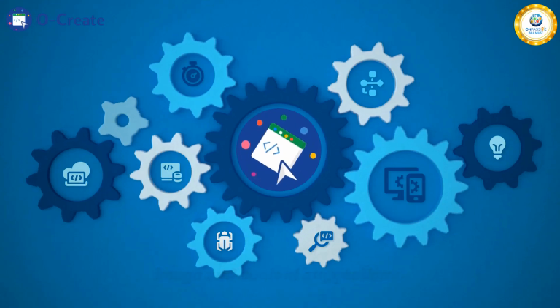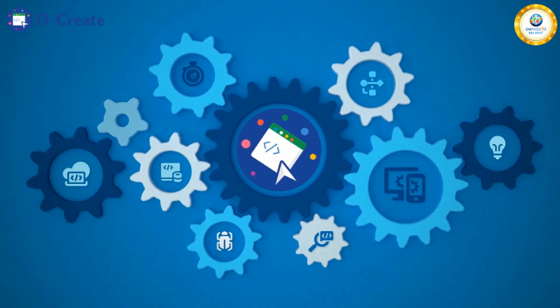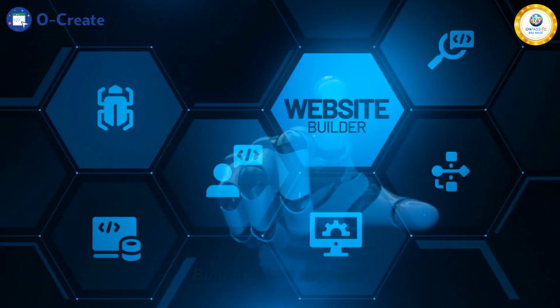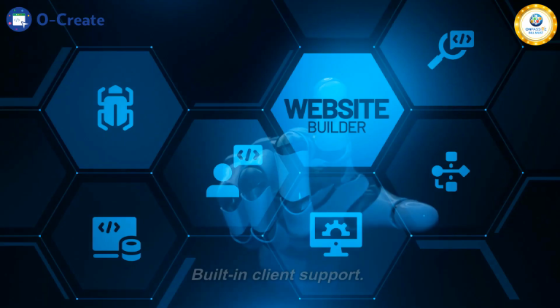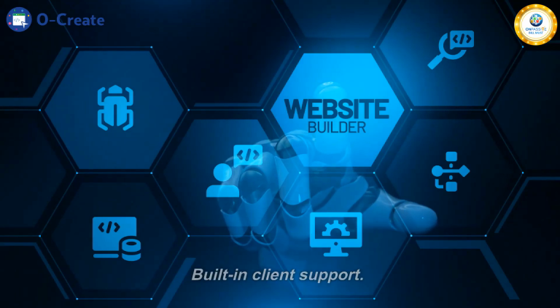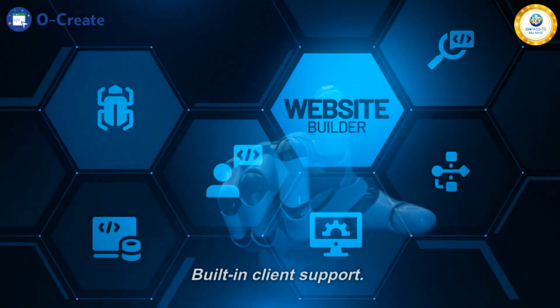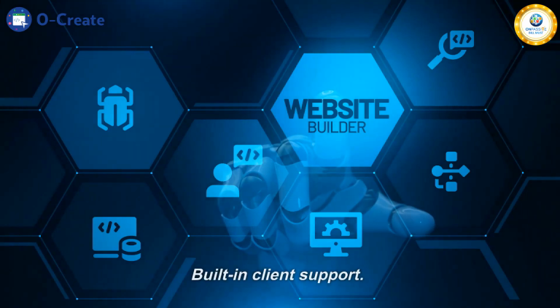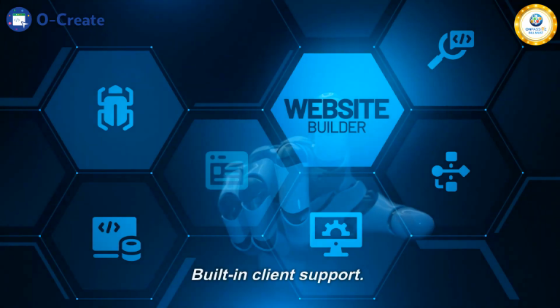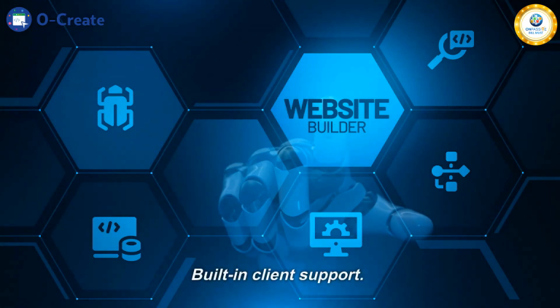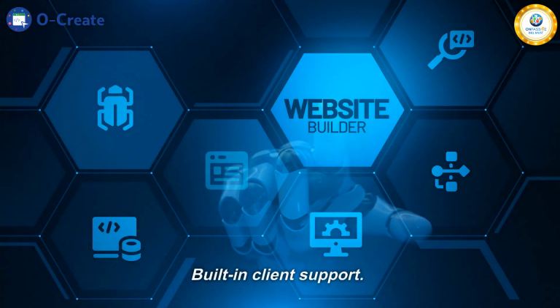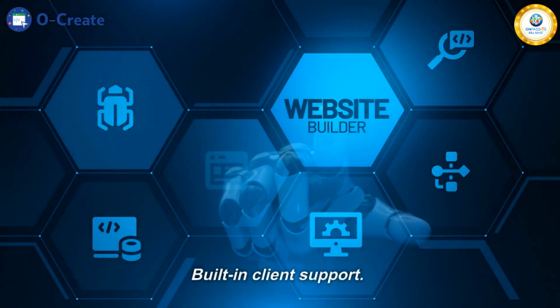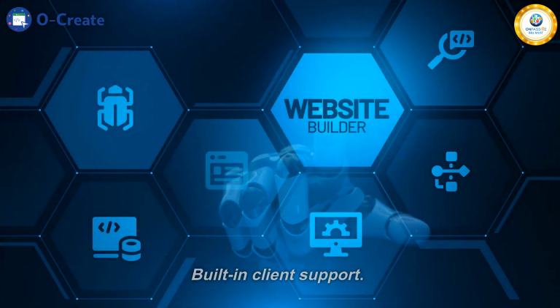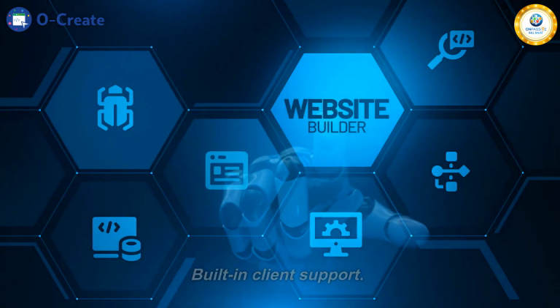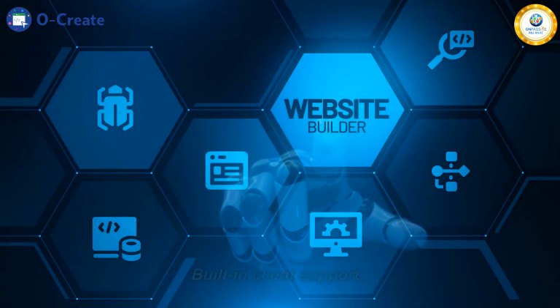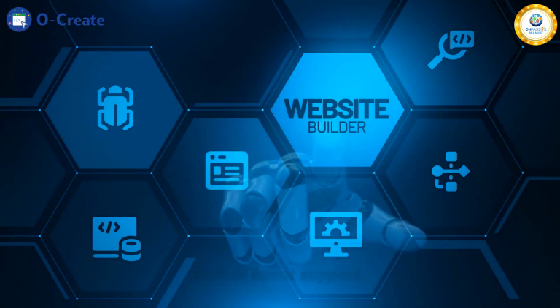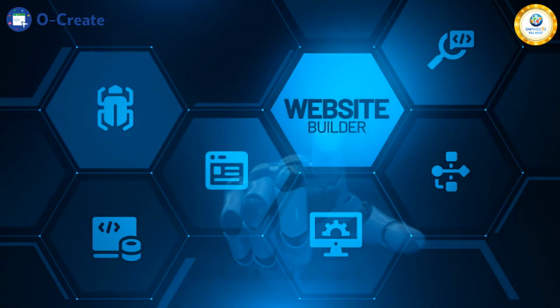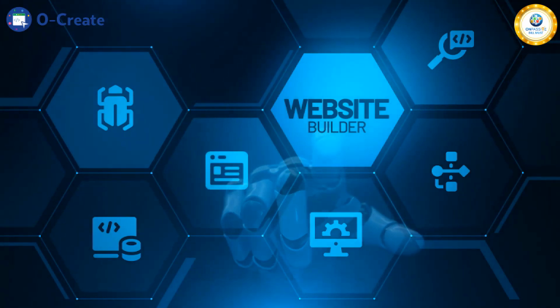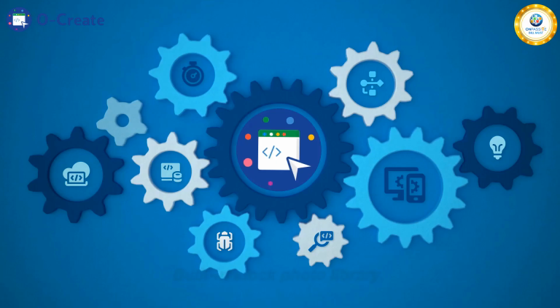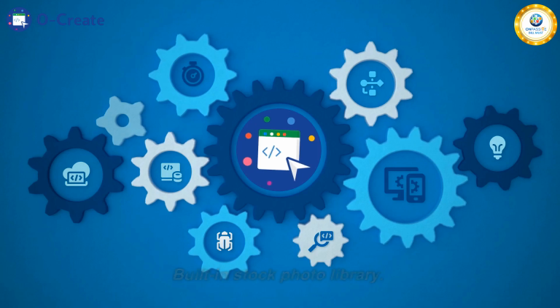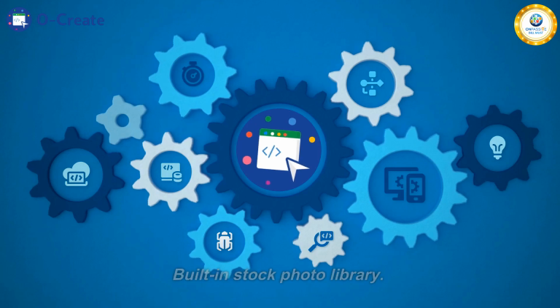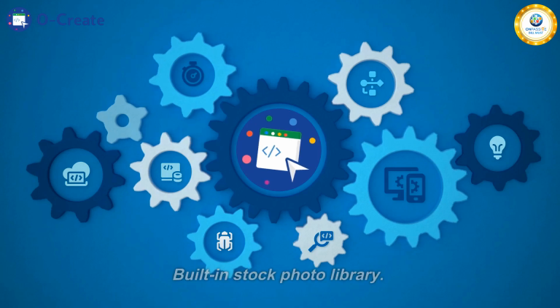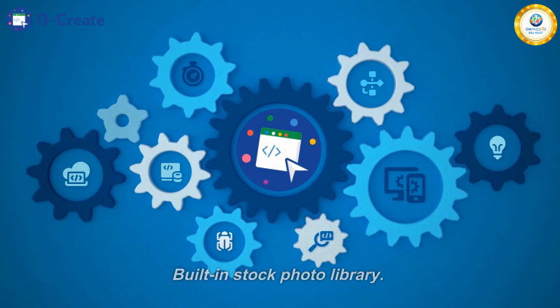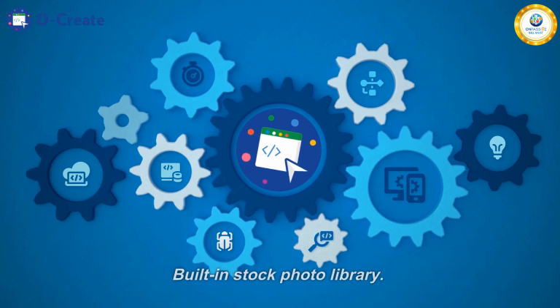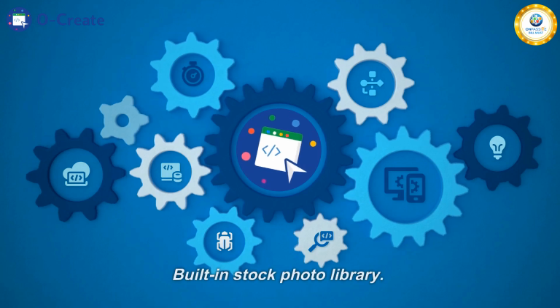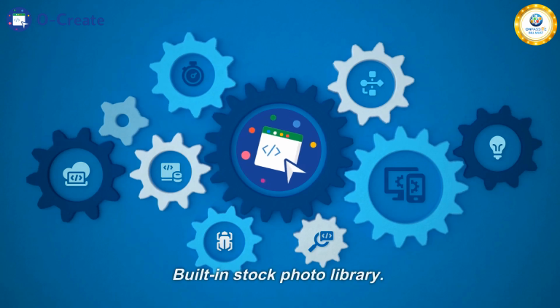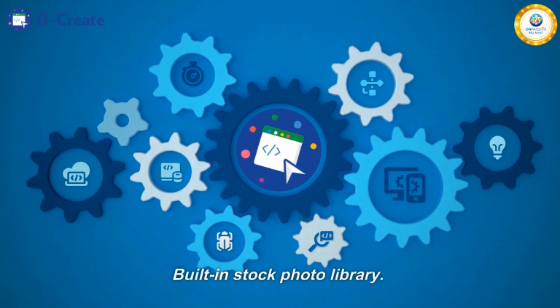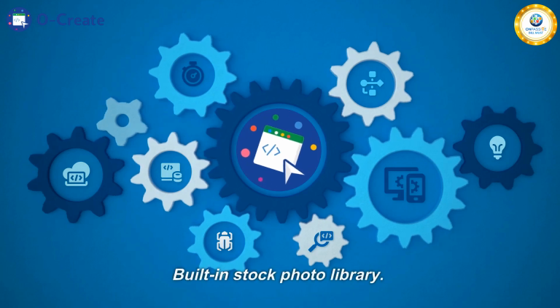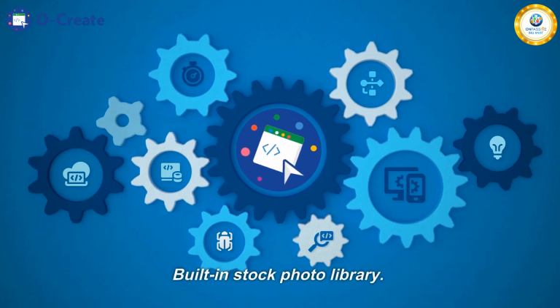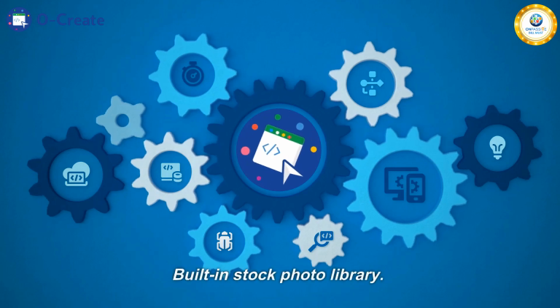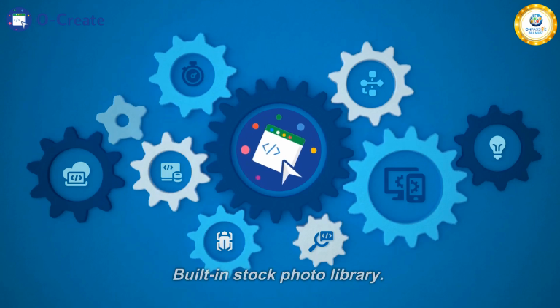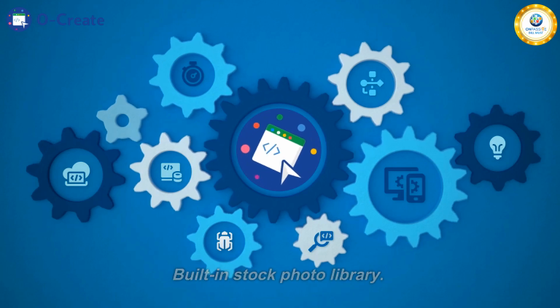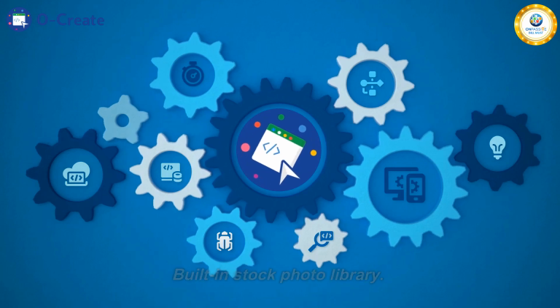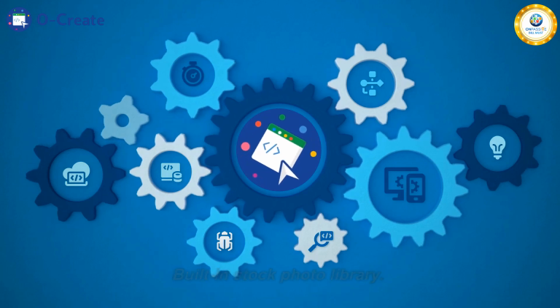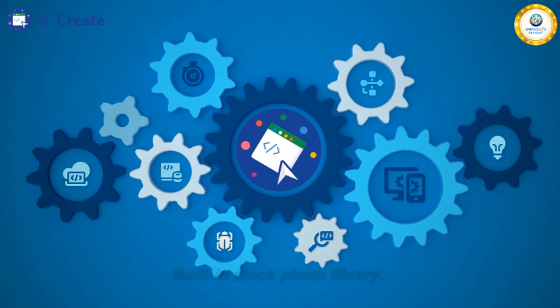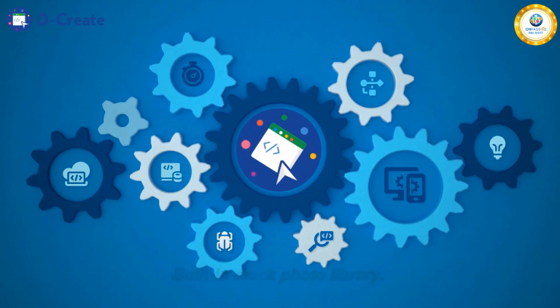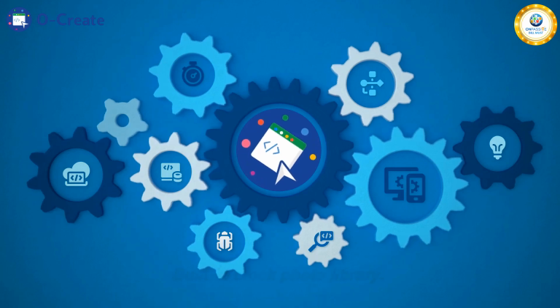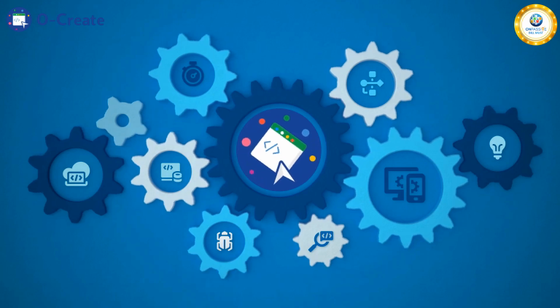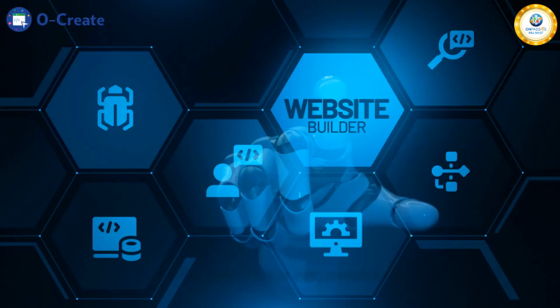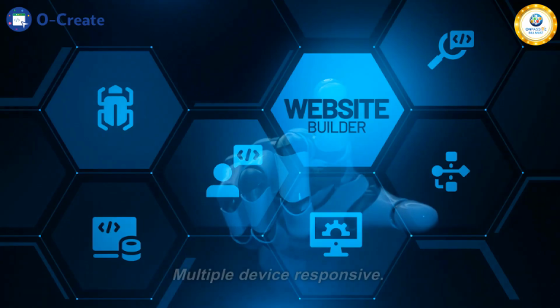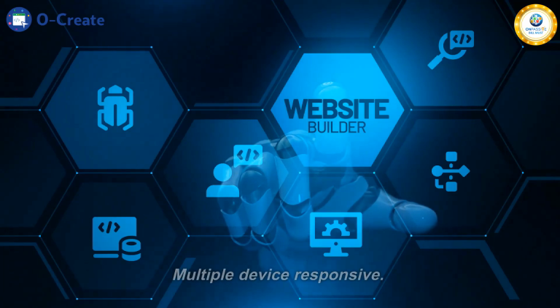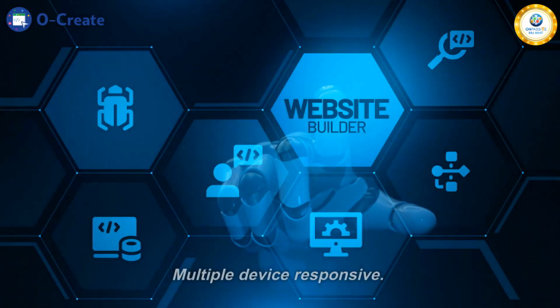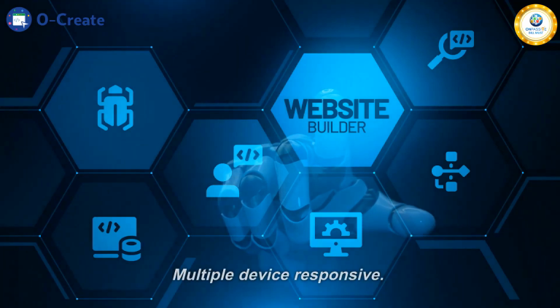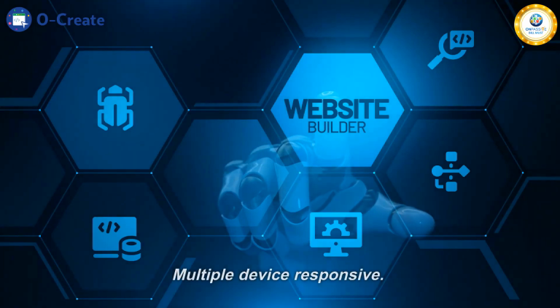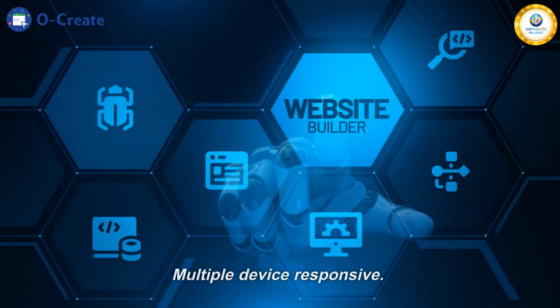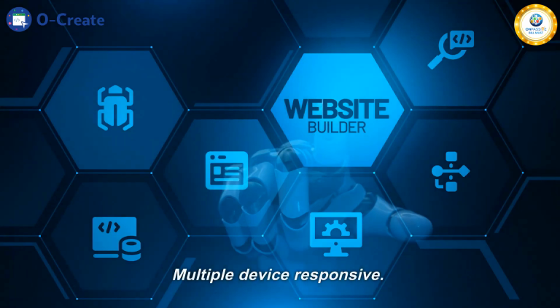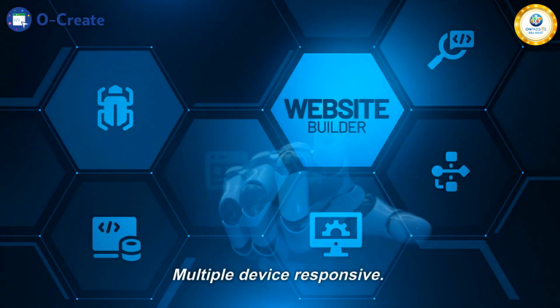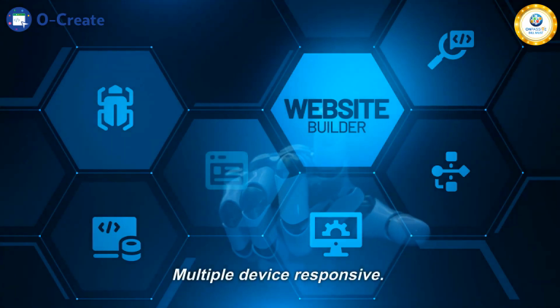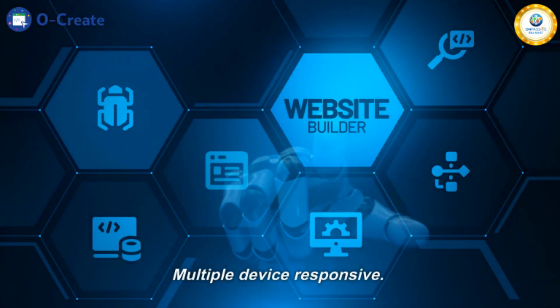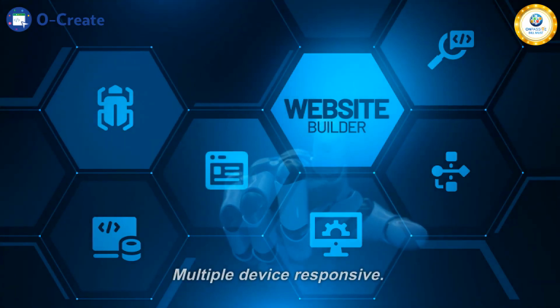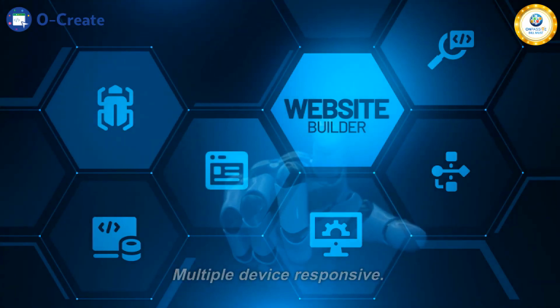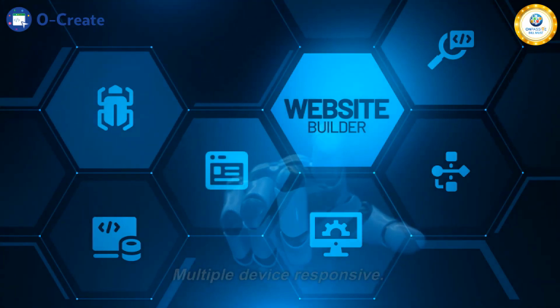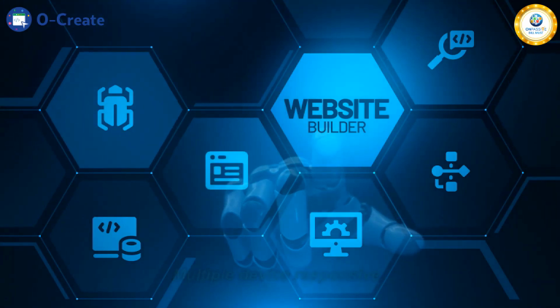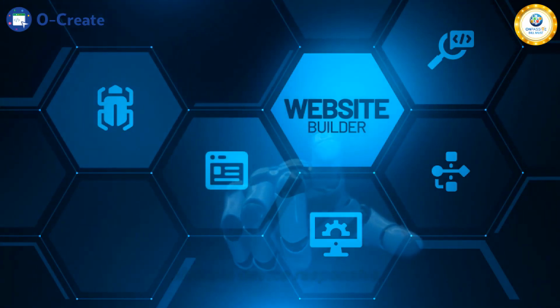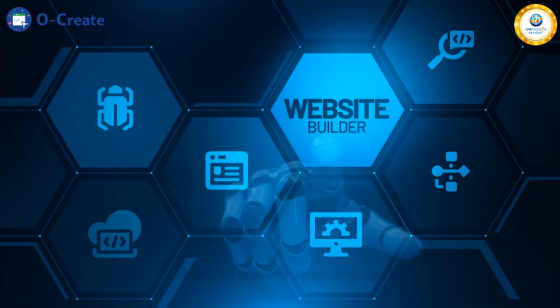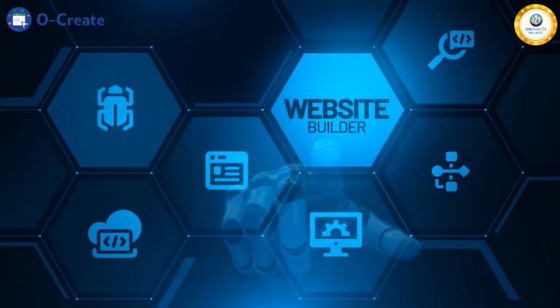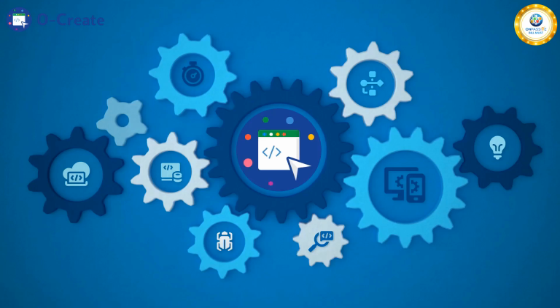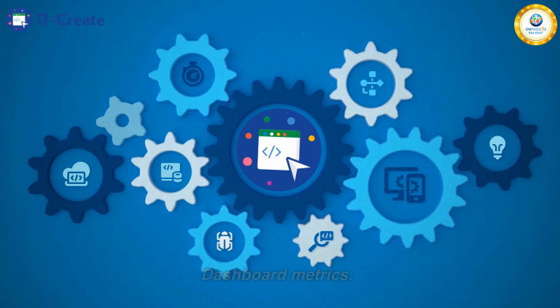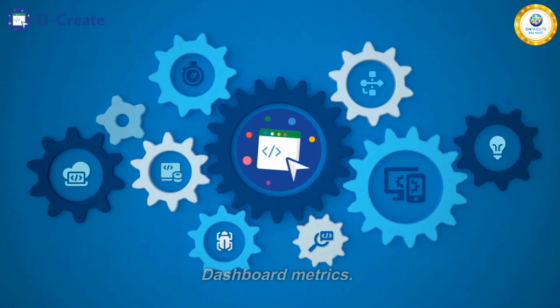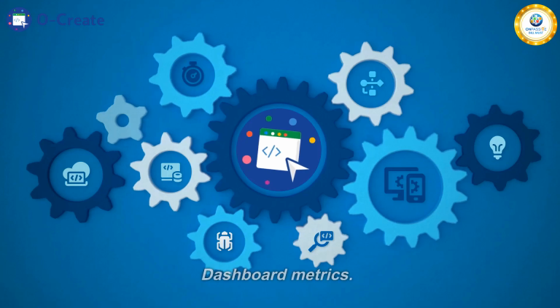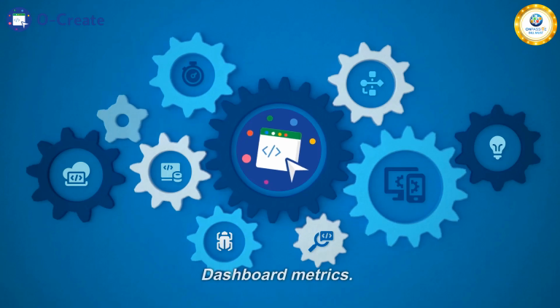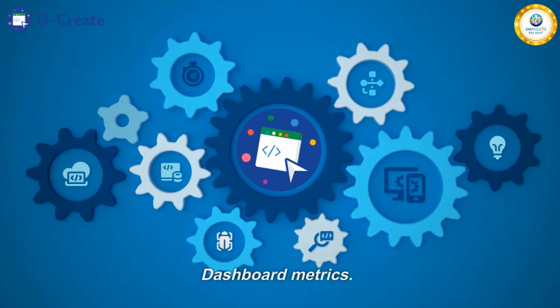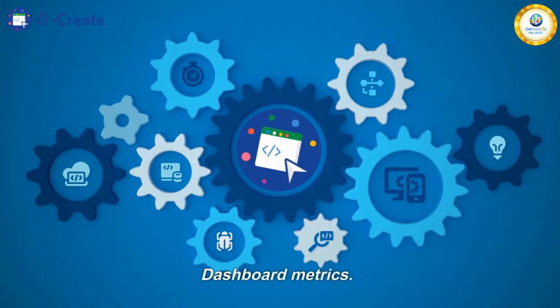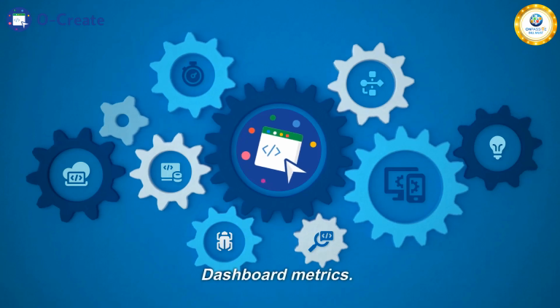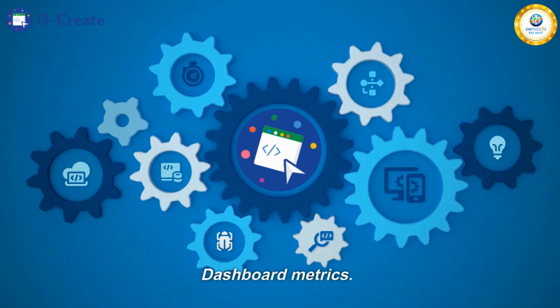Built-in client support. Built-in stock photo library. Multiple device responsive. Dashboard metrics.